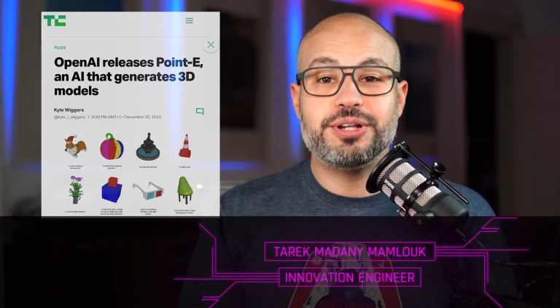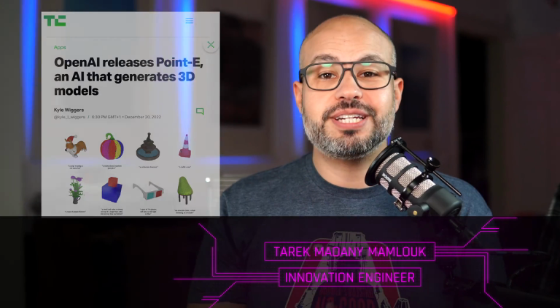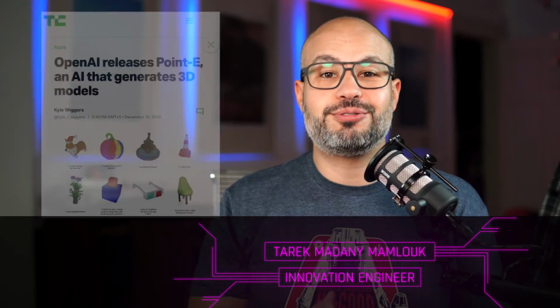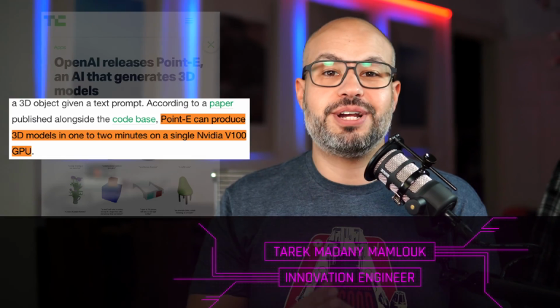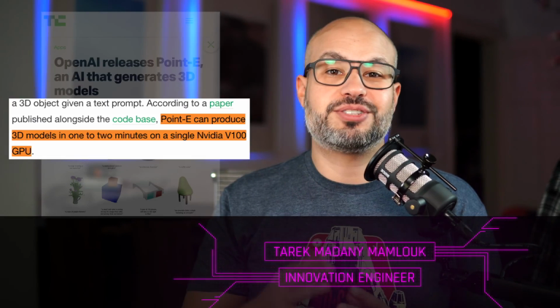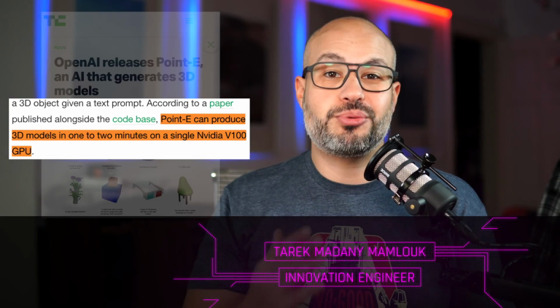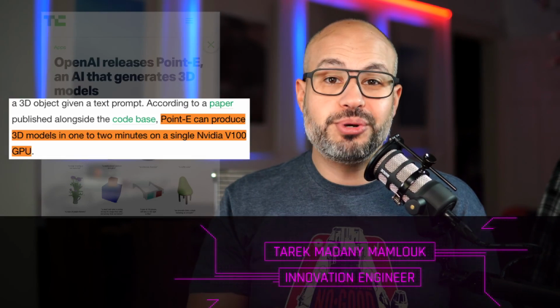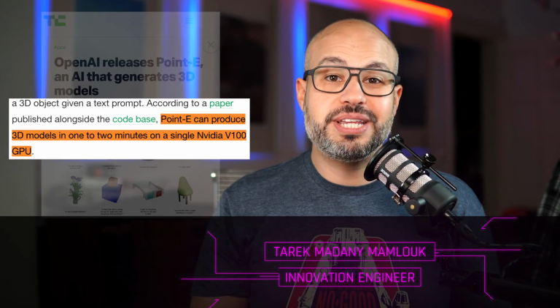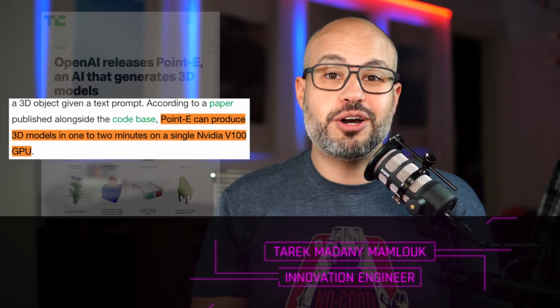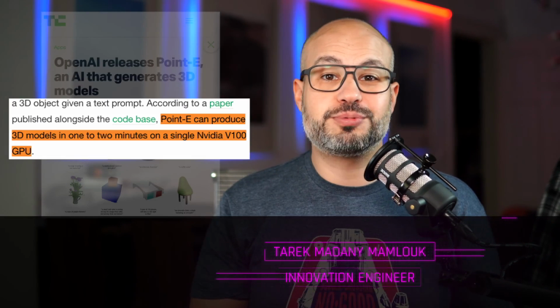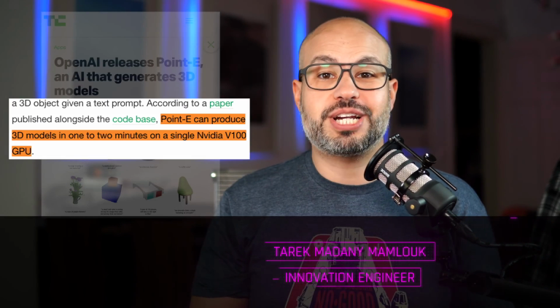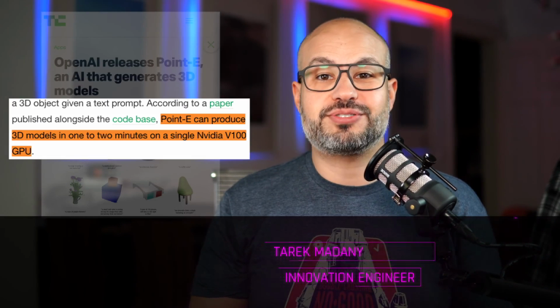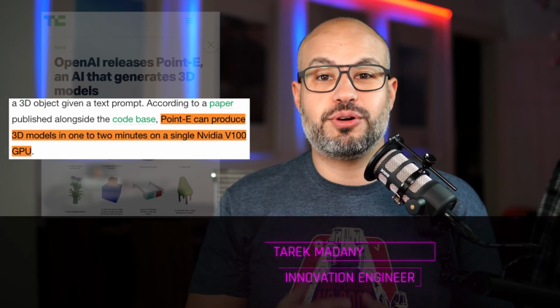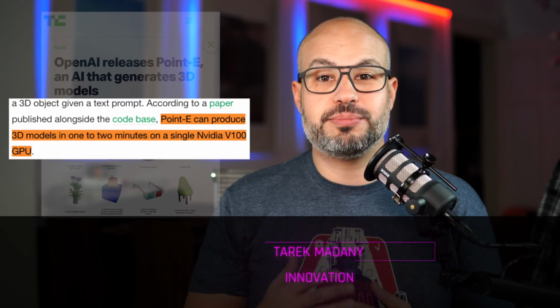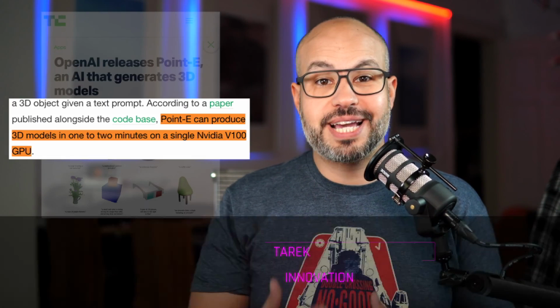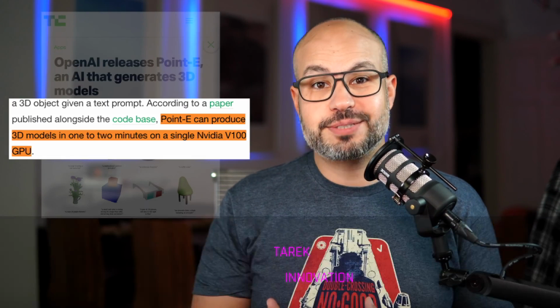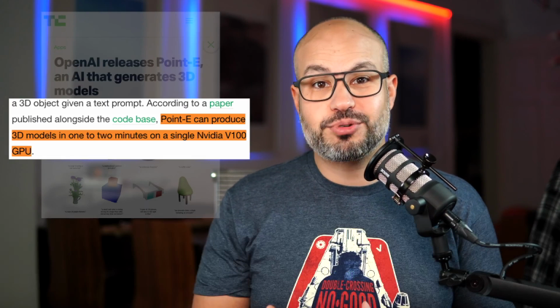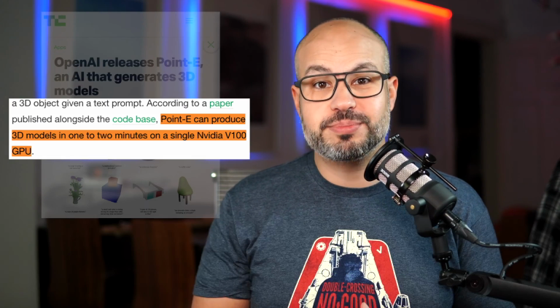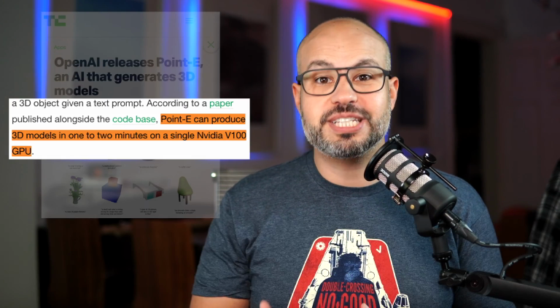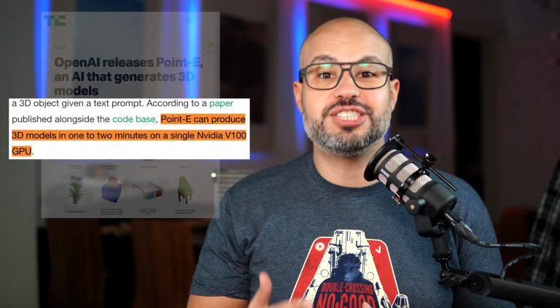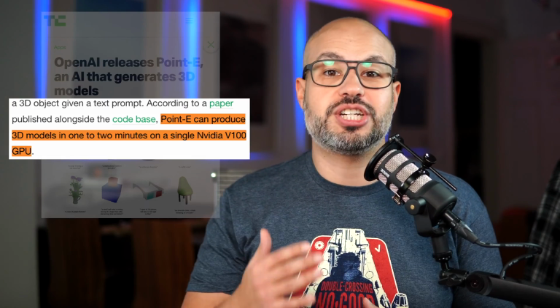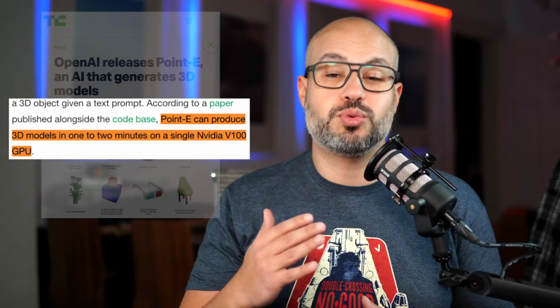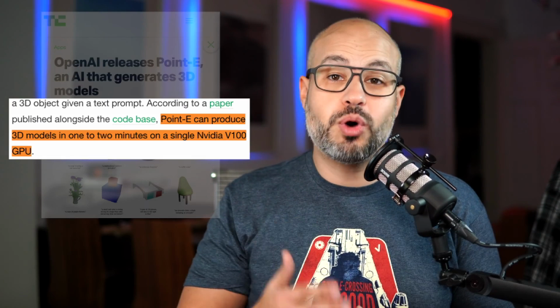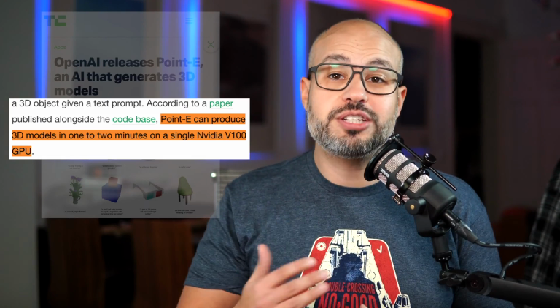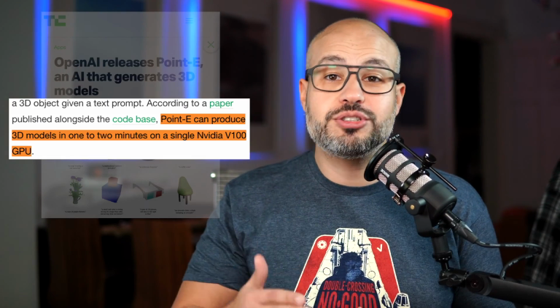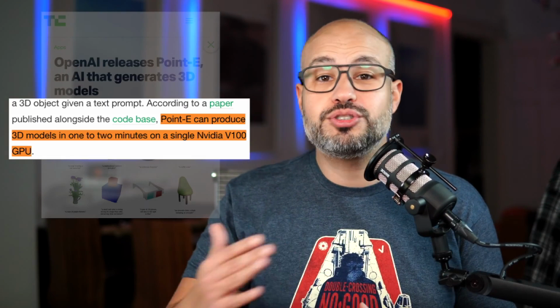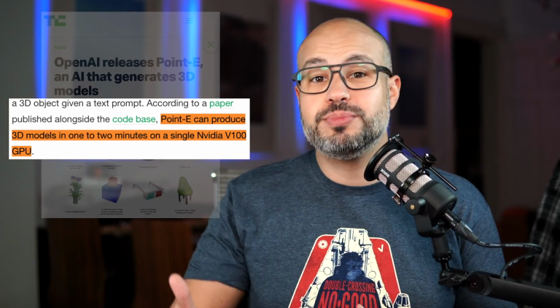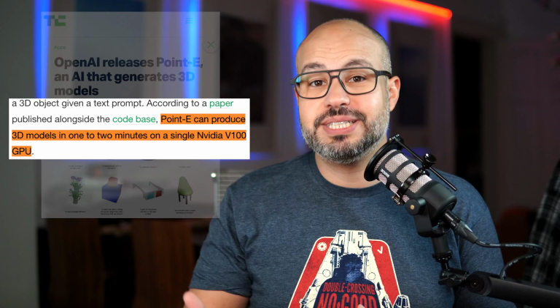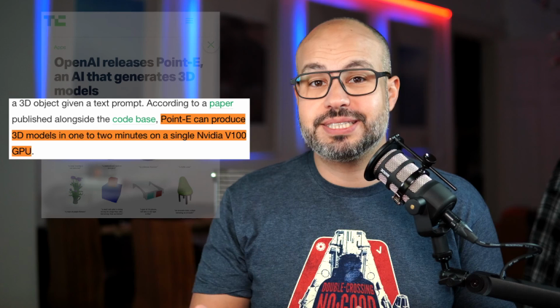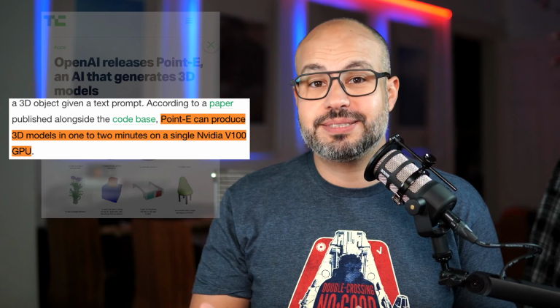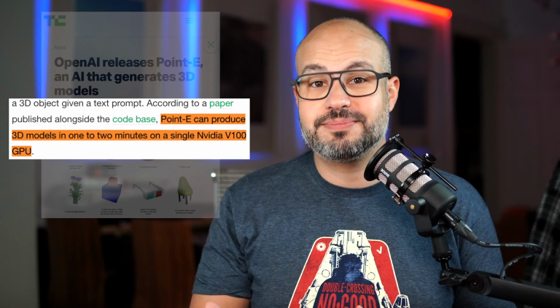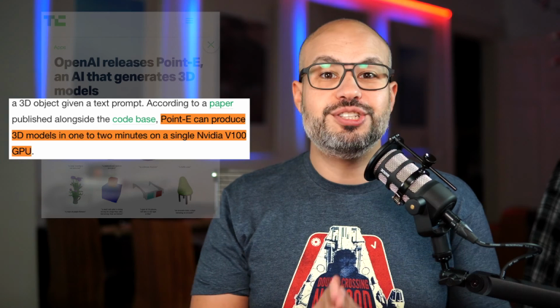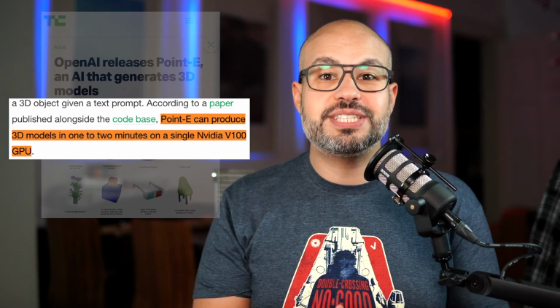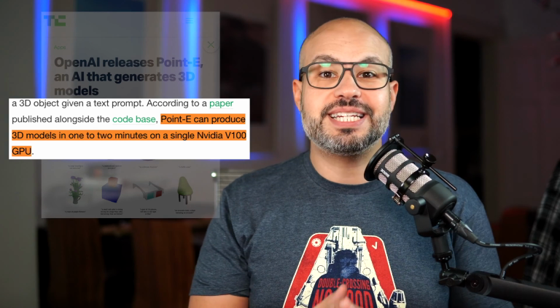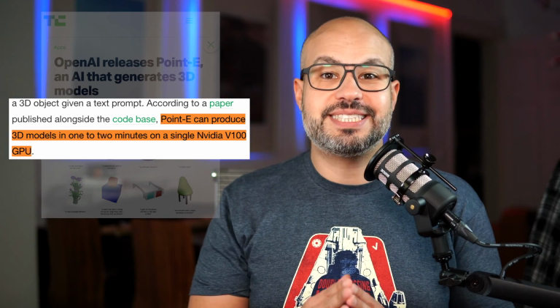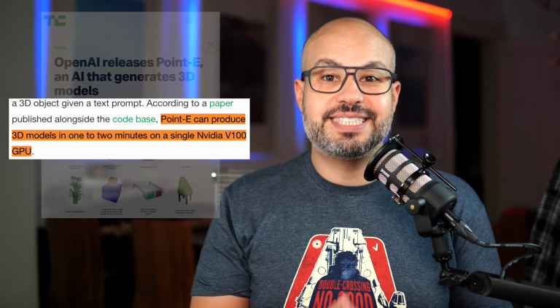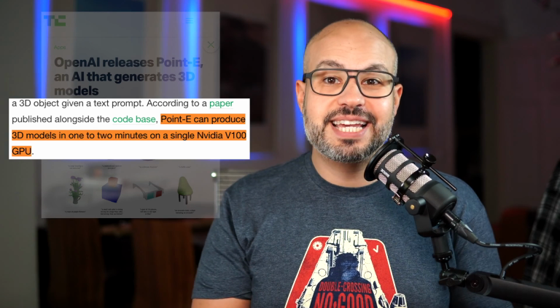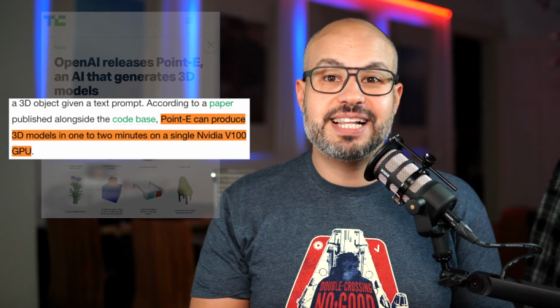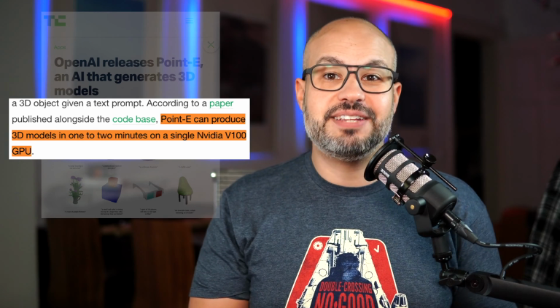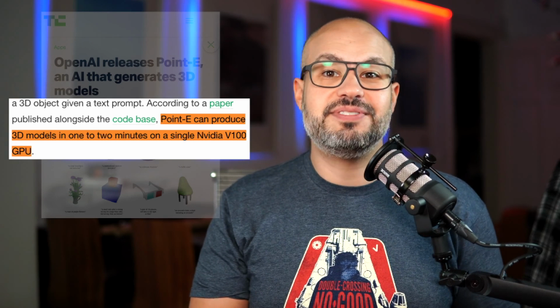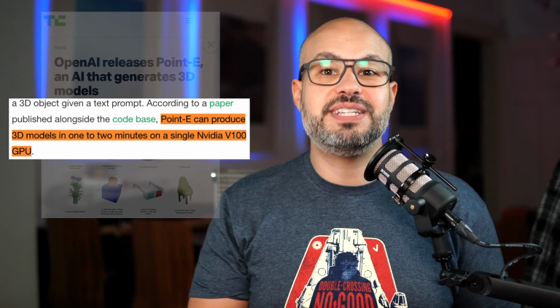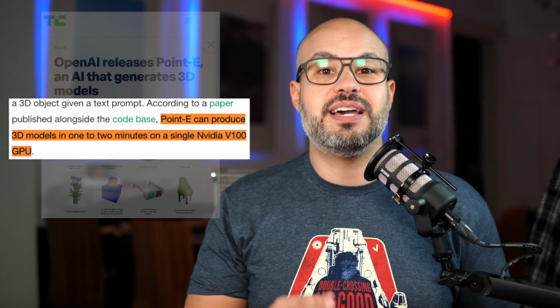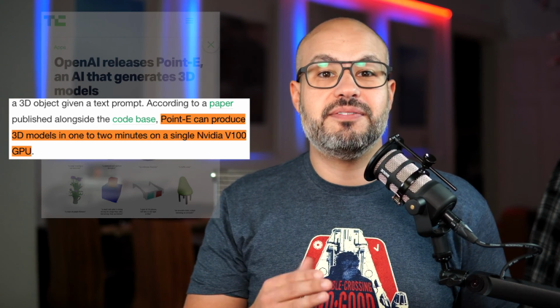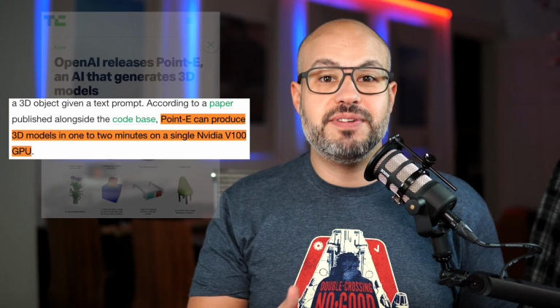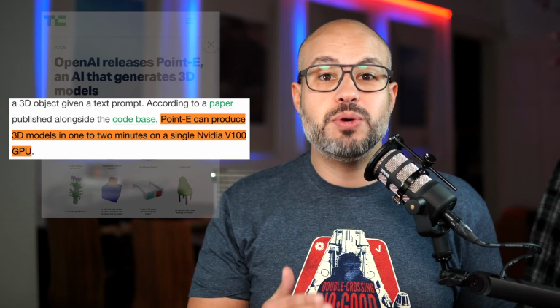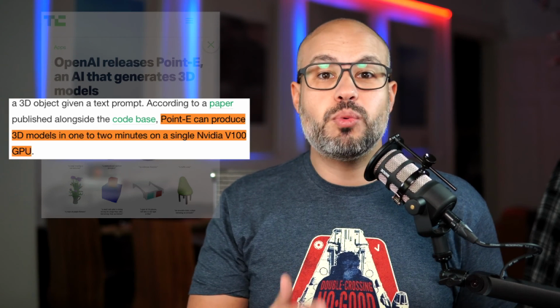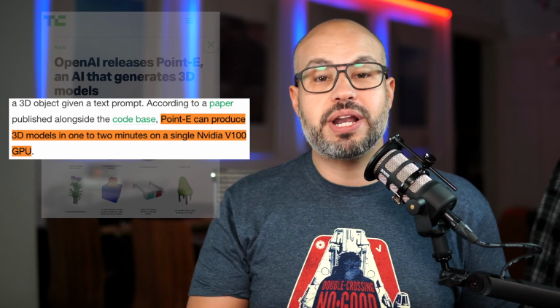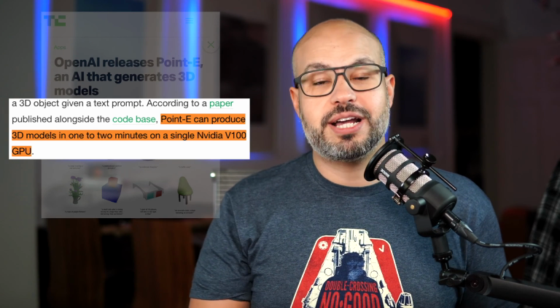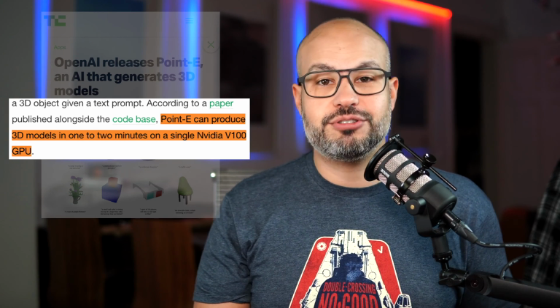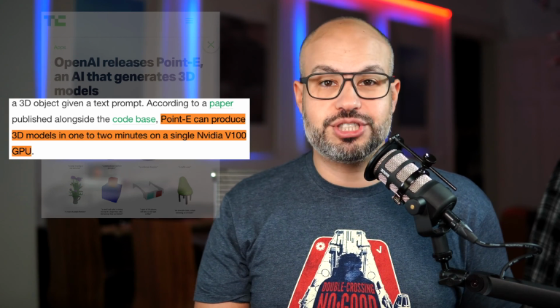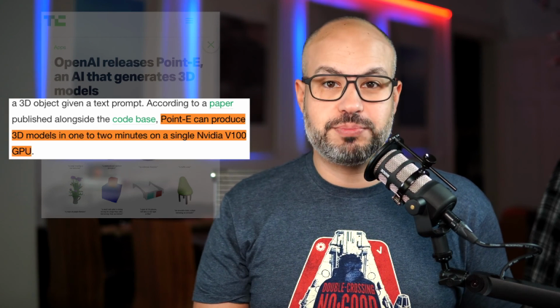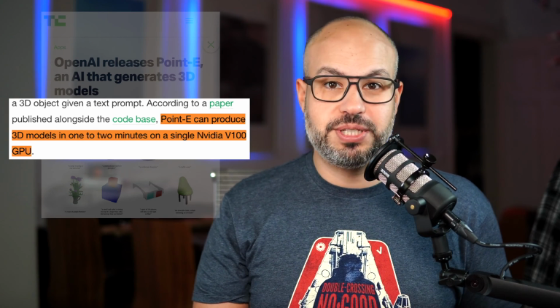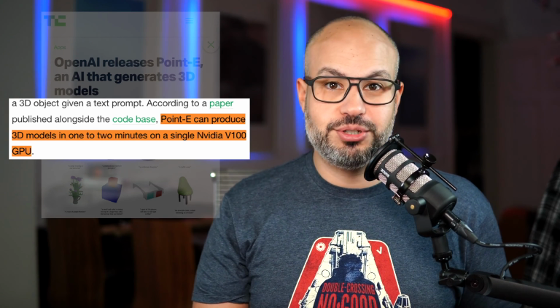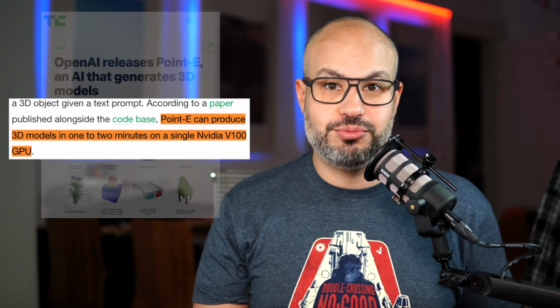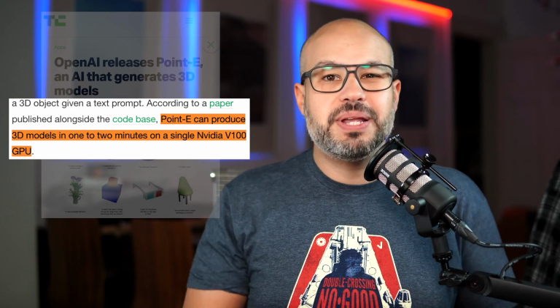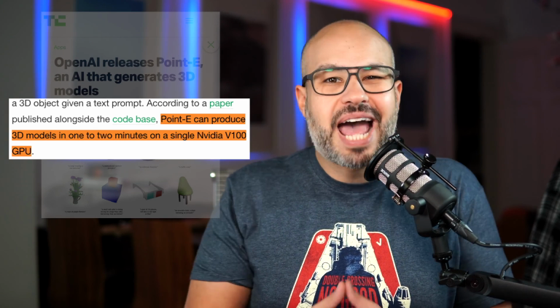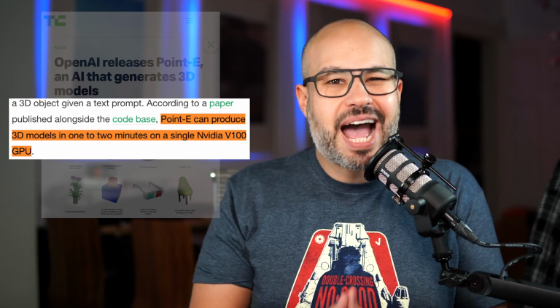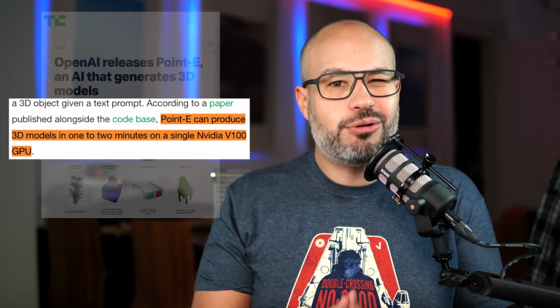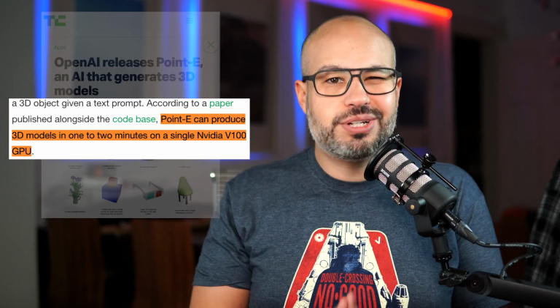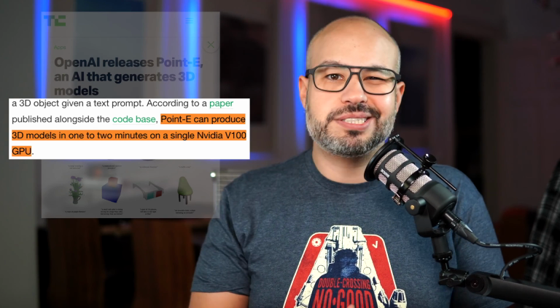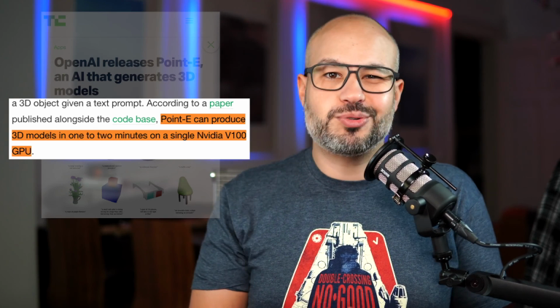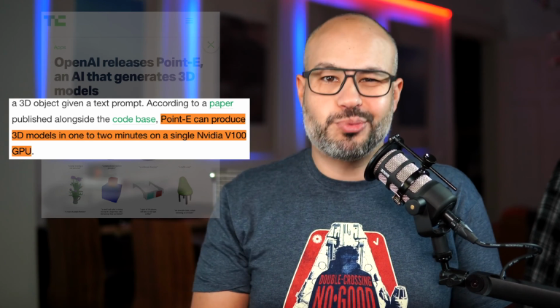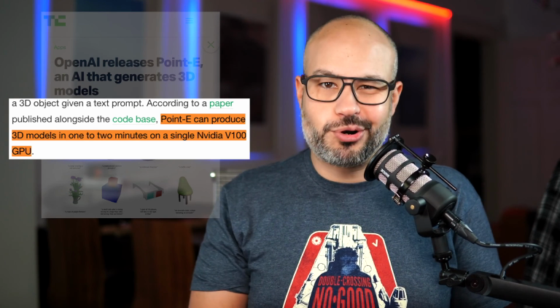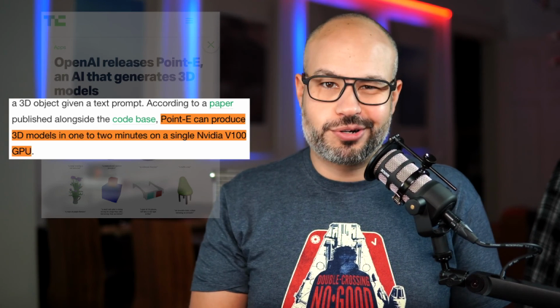Pointe creates 3D objects from text prompts in just one to two minutes using a single NVIDIA V100 GPU. But how does it work?